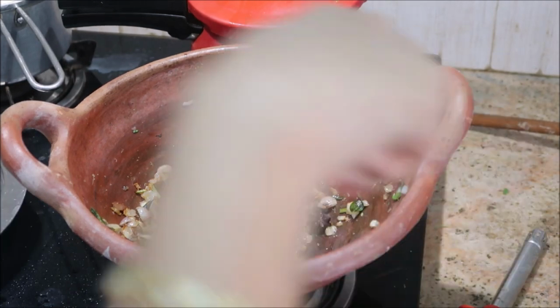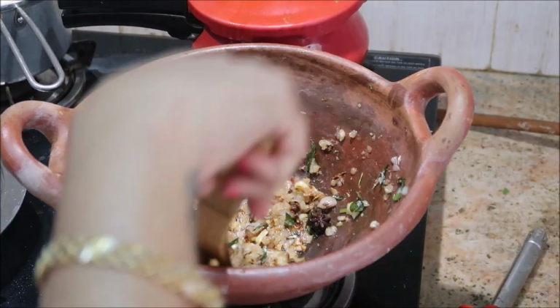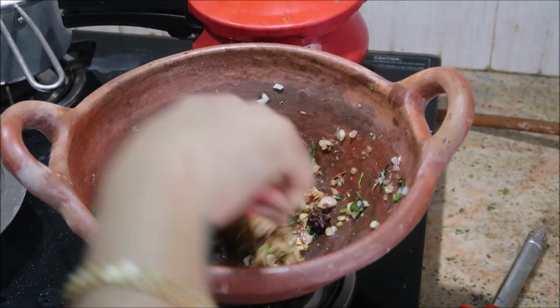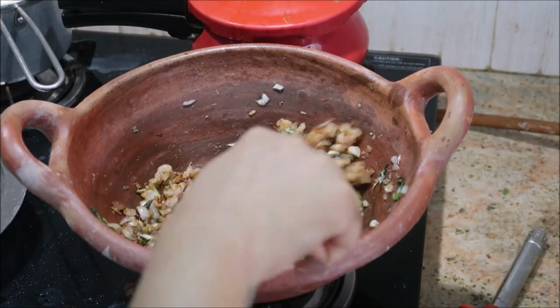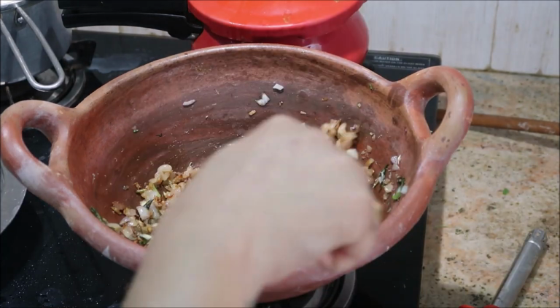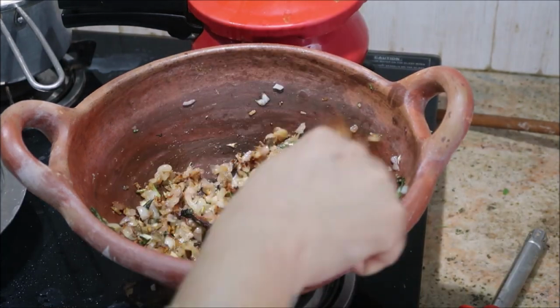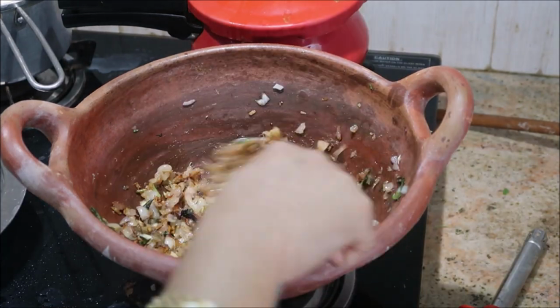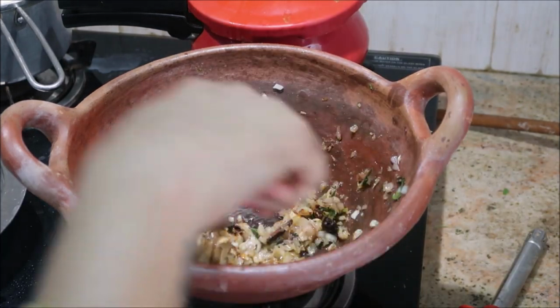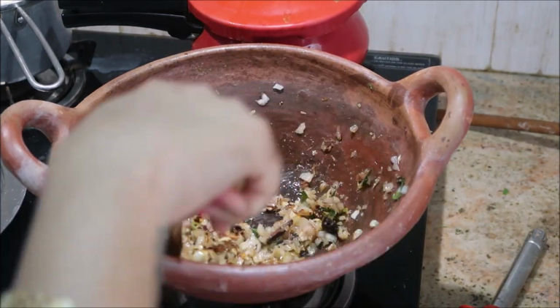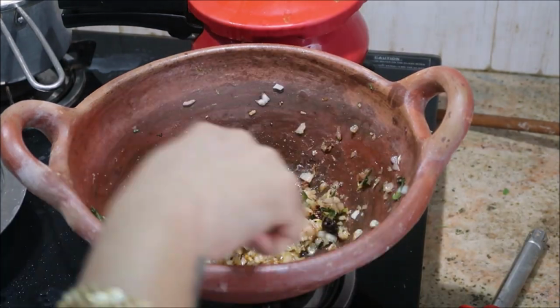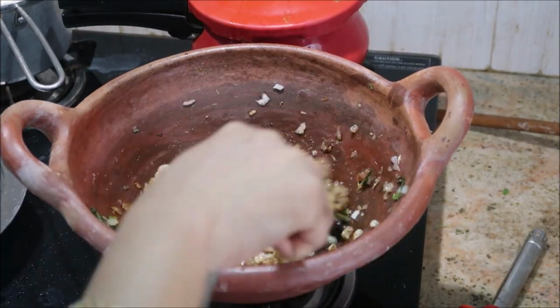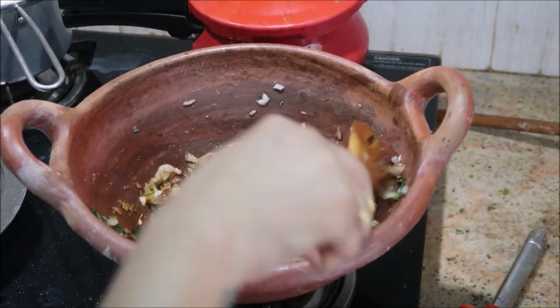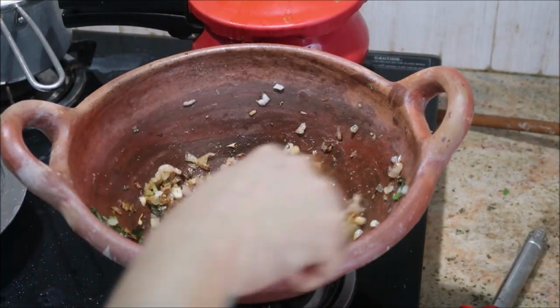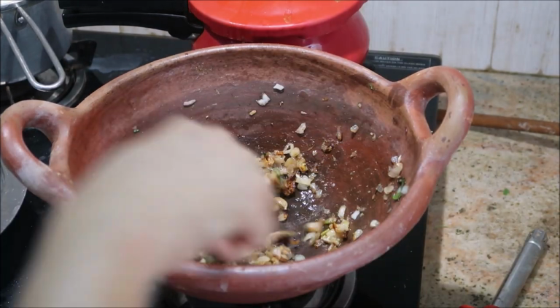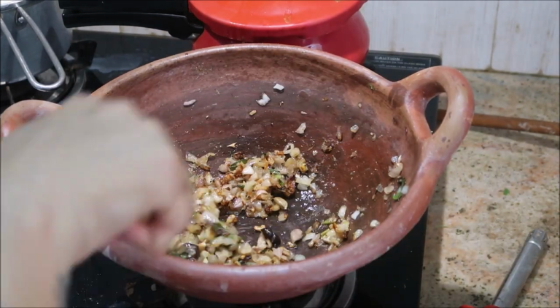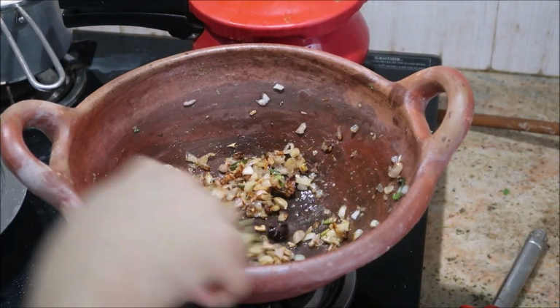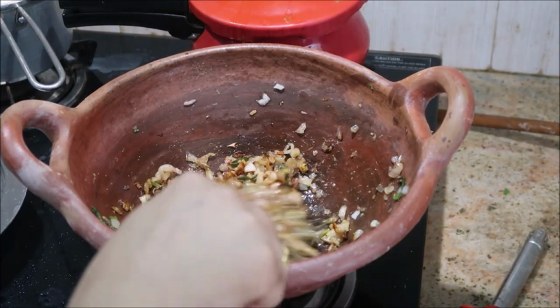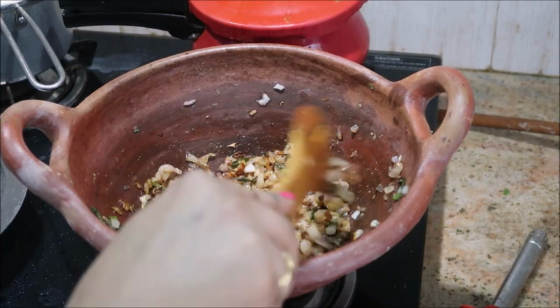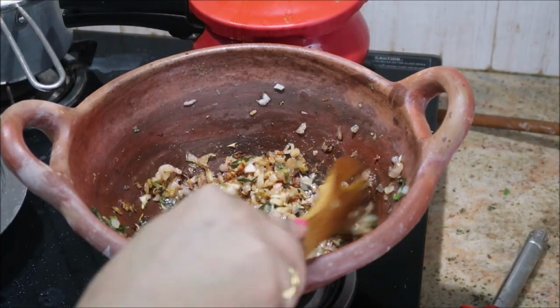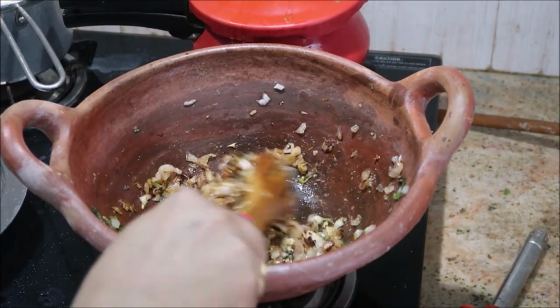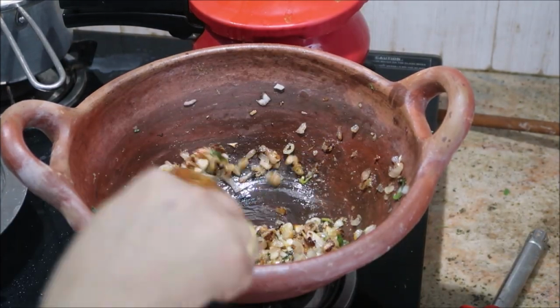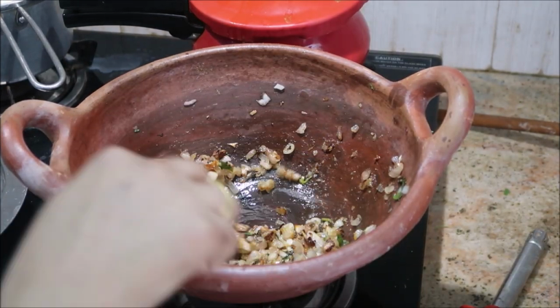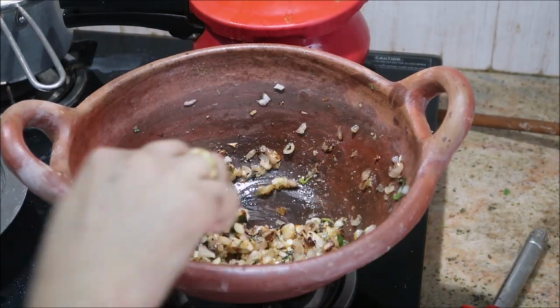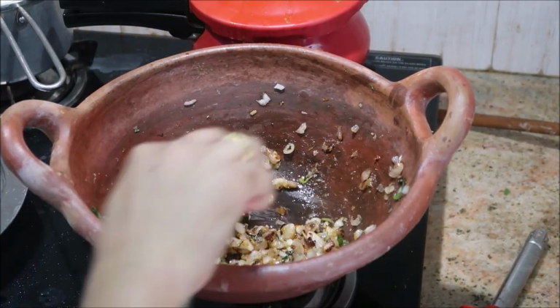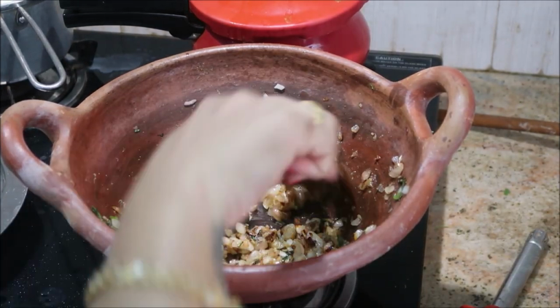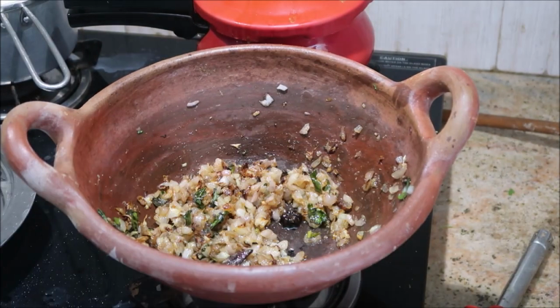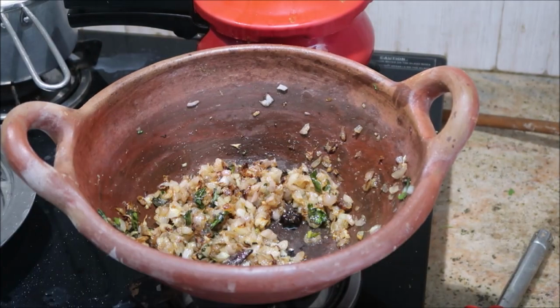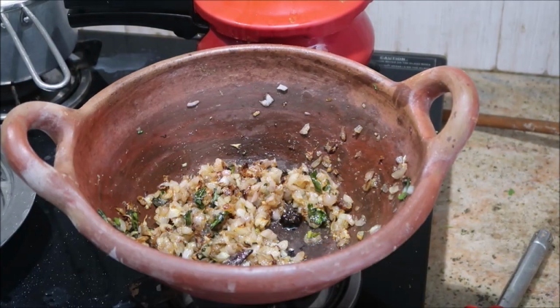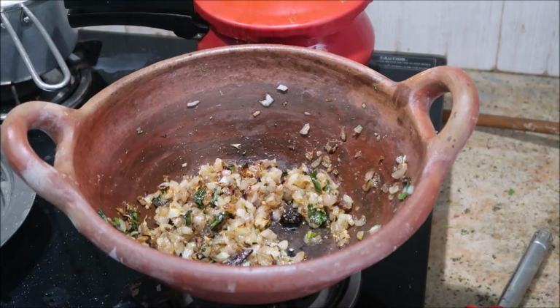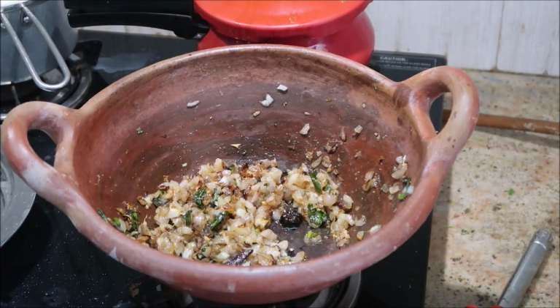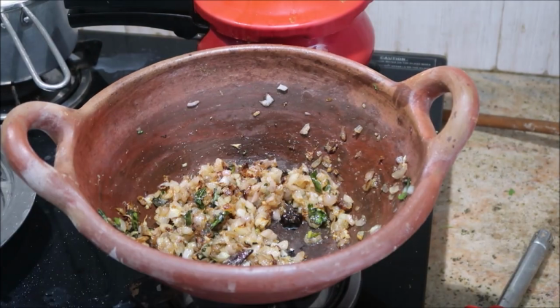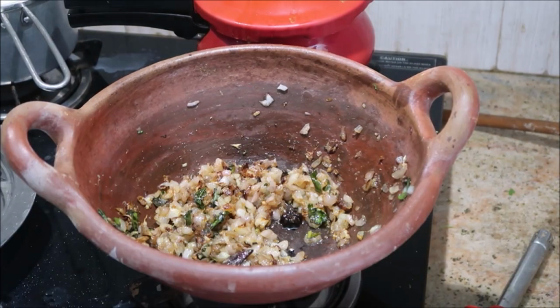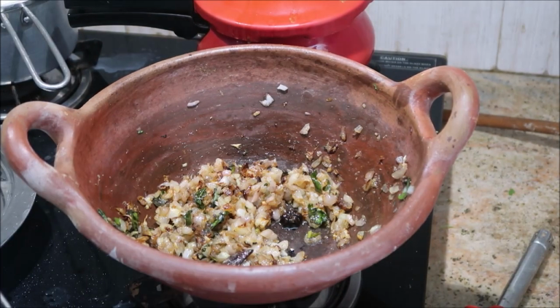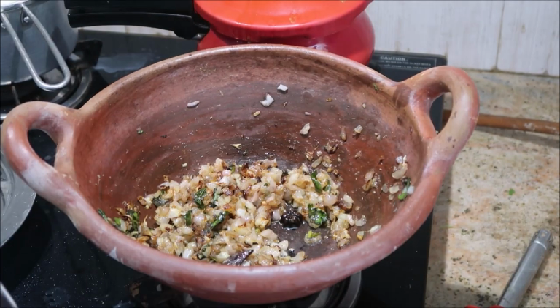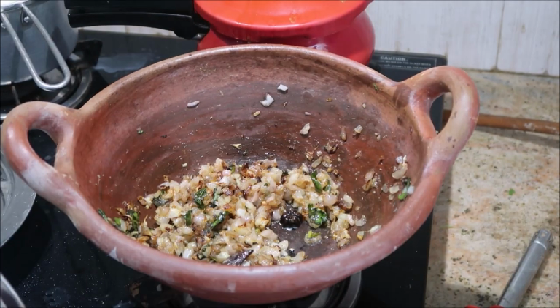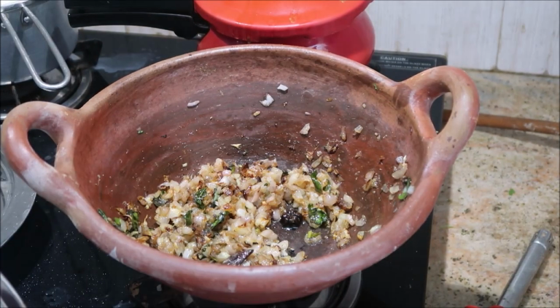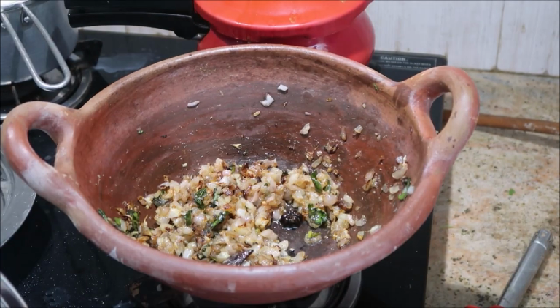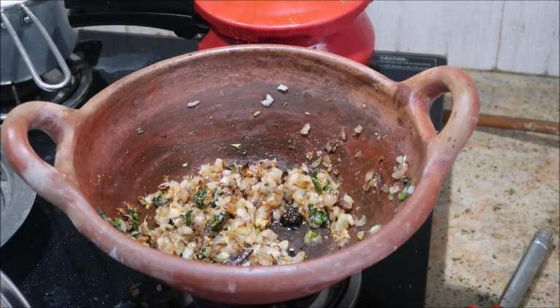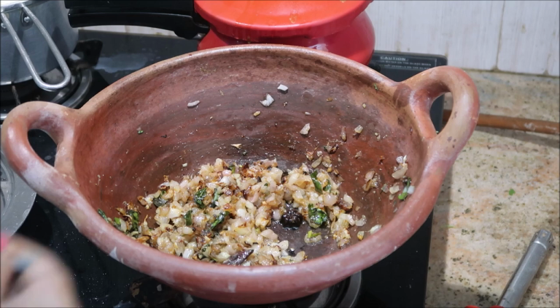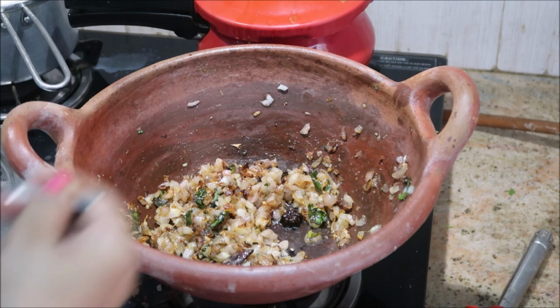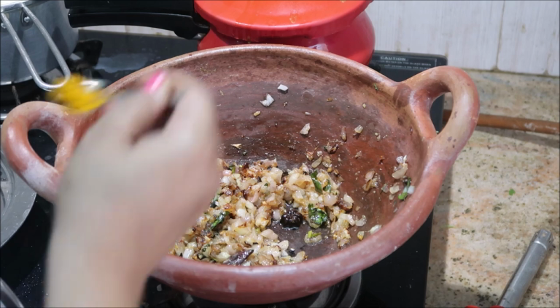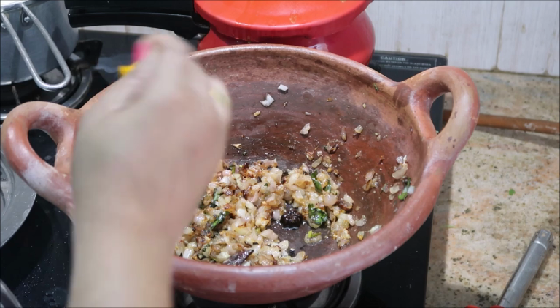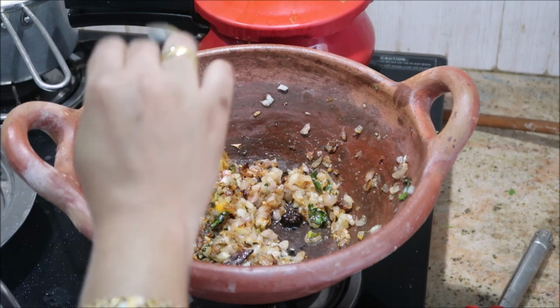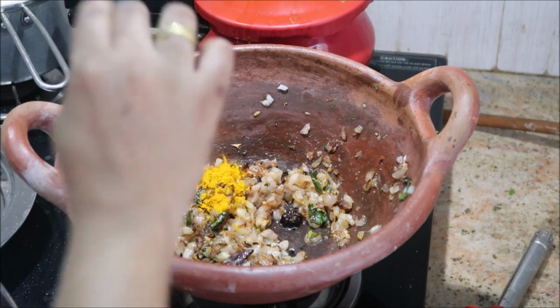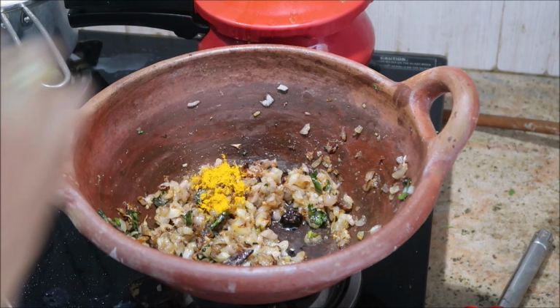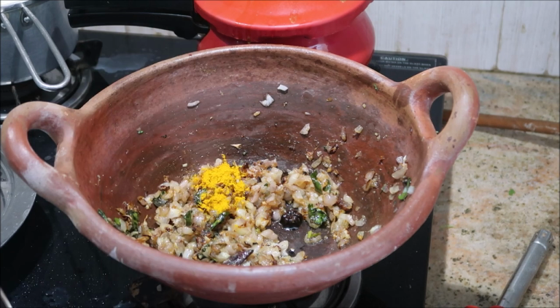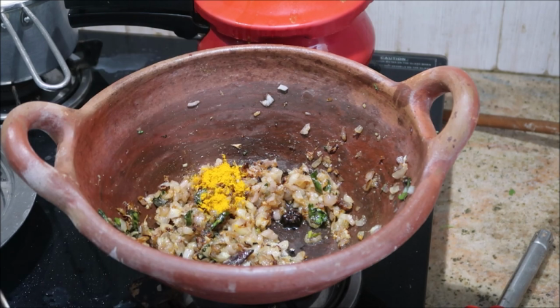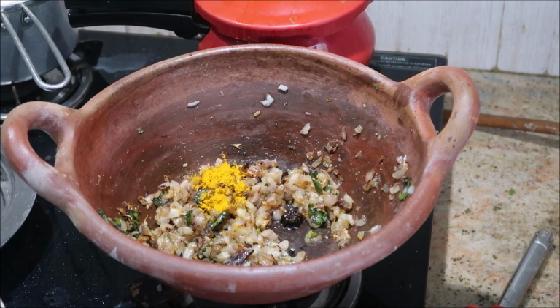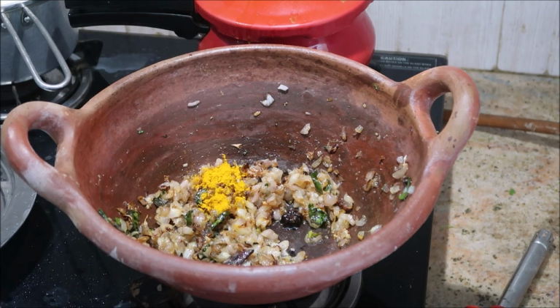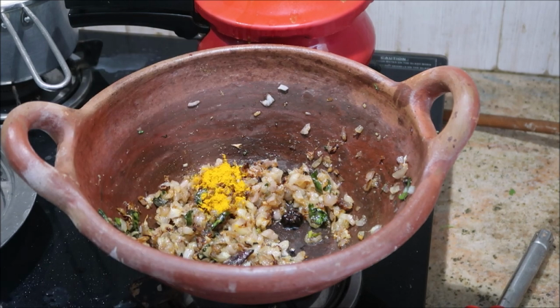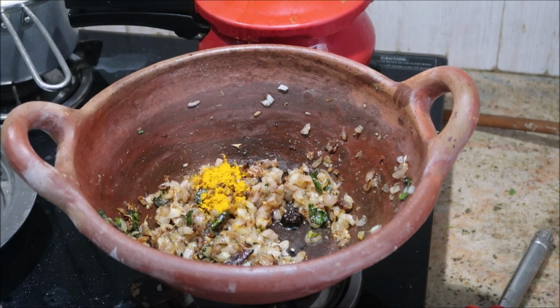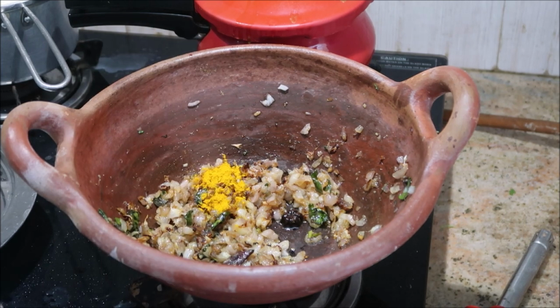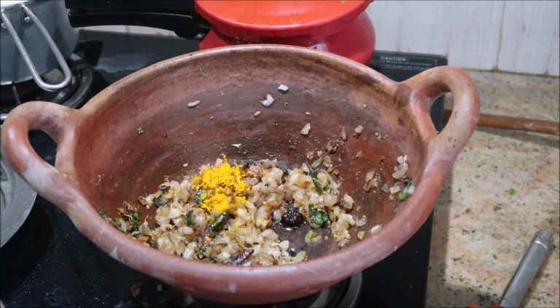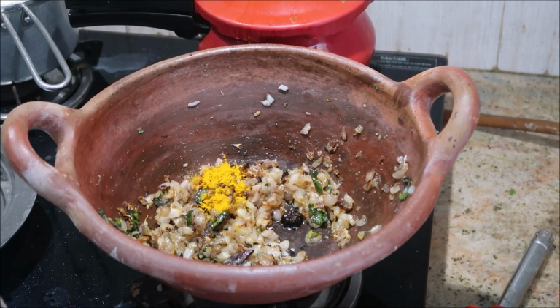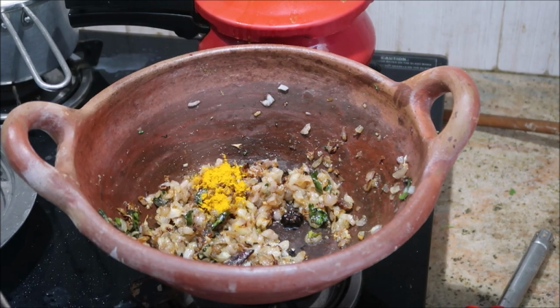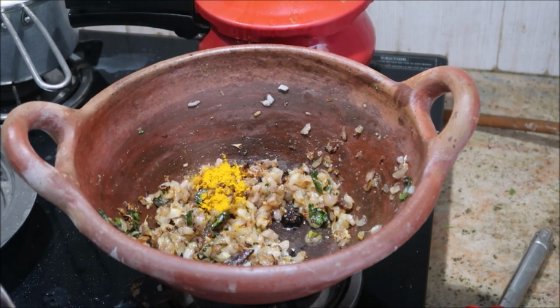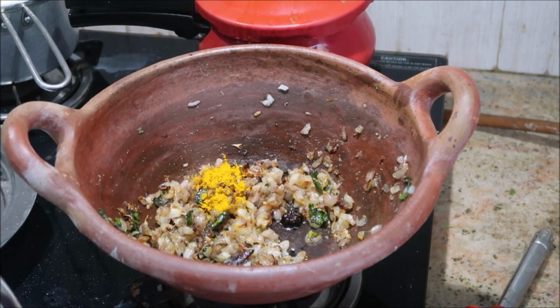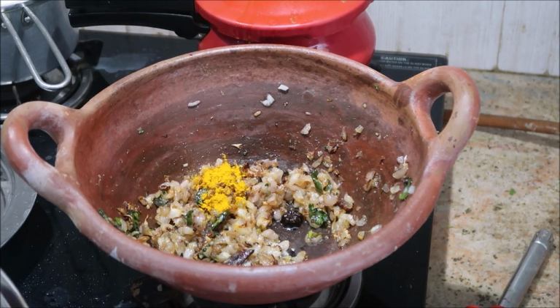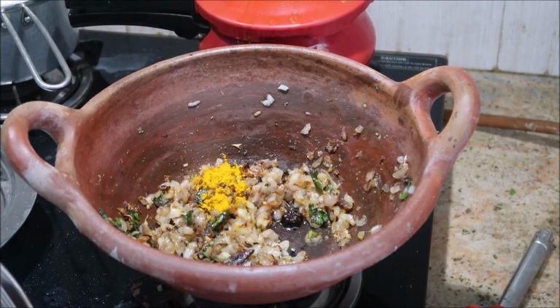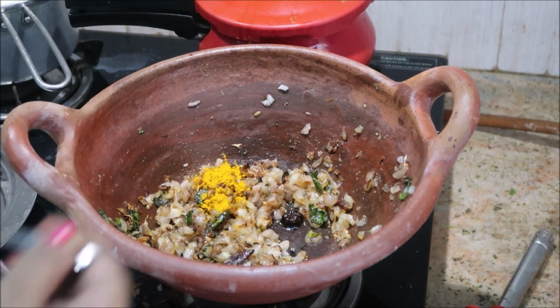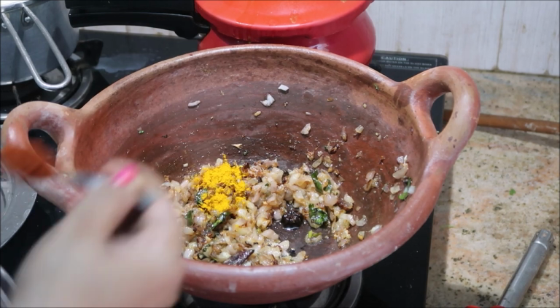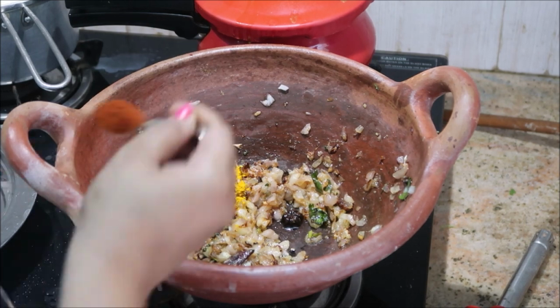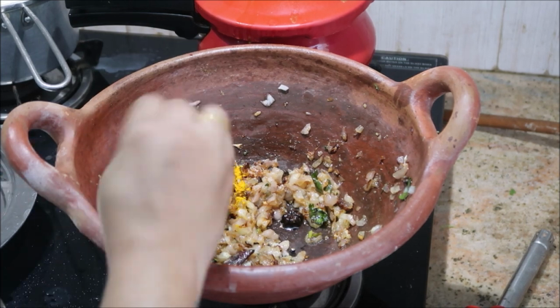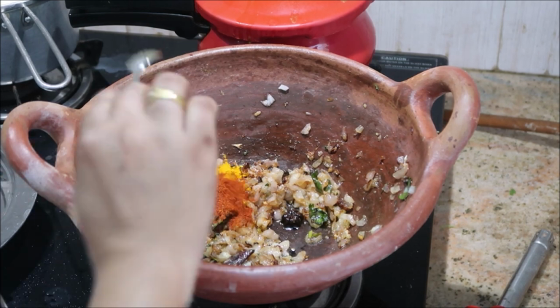Cover the lid and cook it for three to five minutes or until the raw smell goes off. As you can see, the ginger garlic paste has now well blended into the onion.